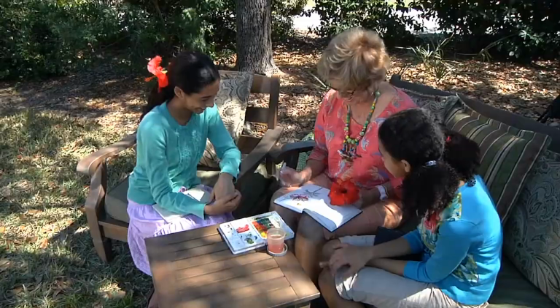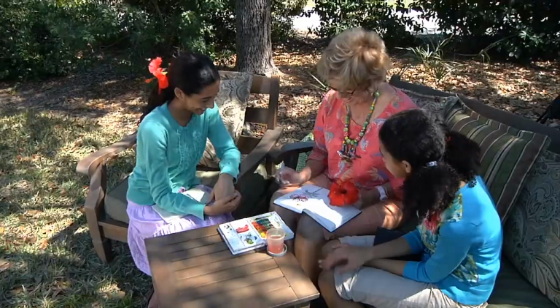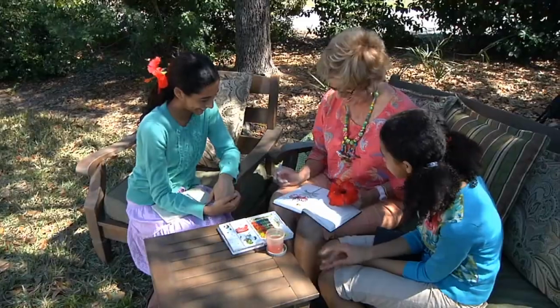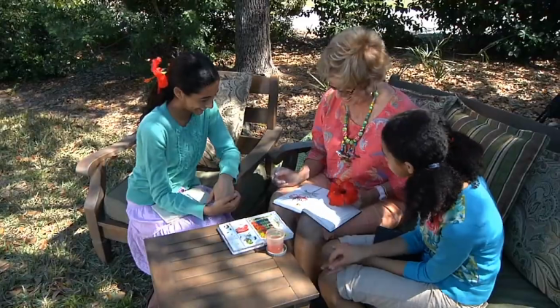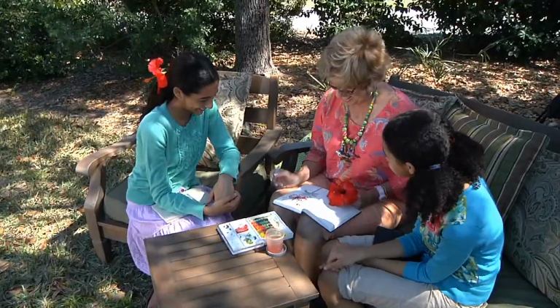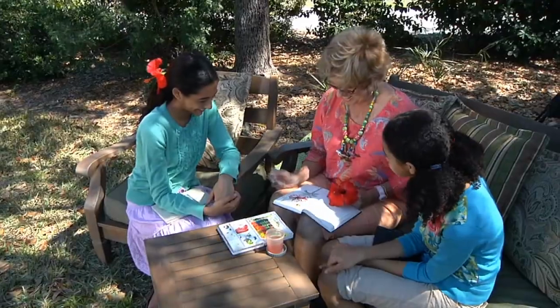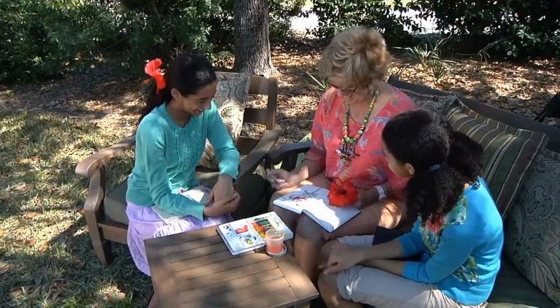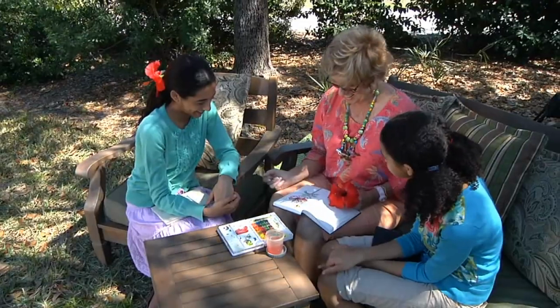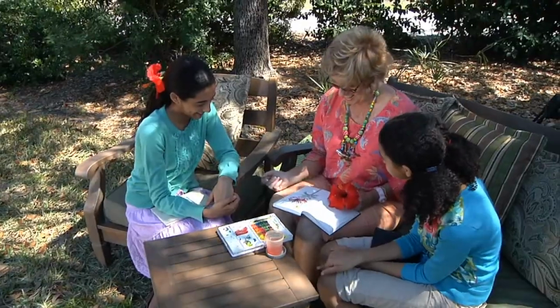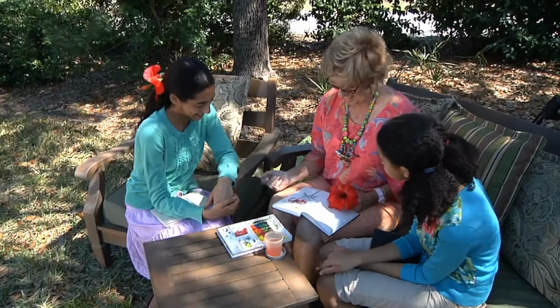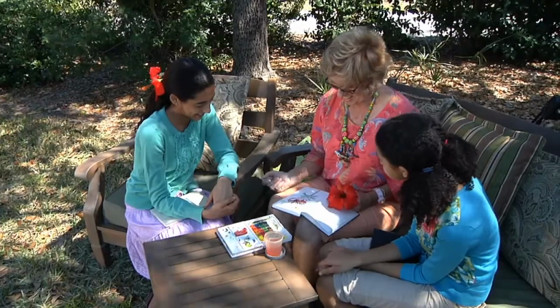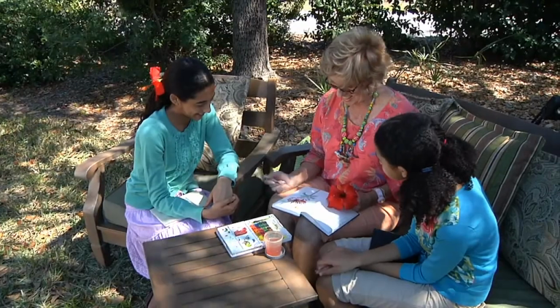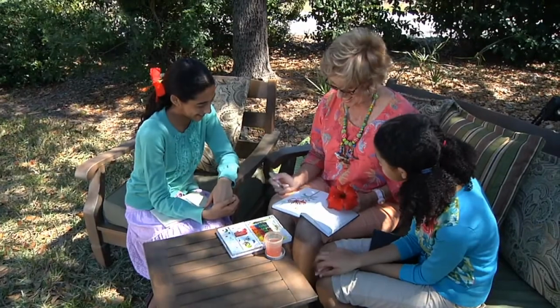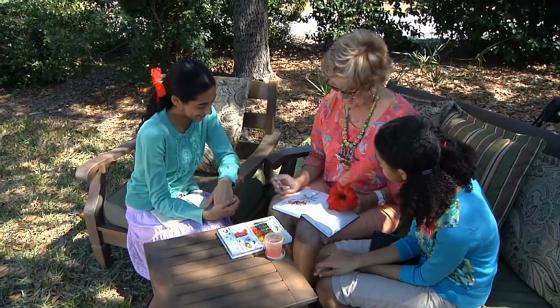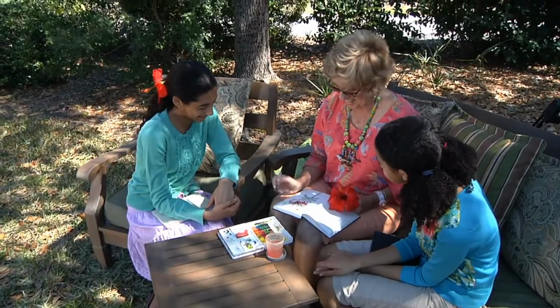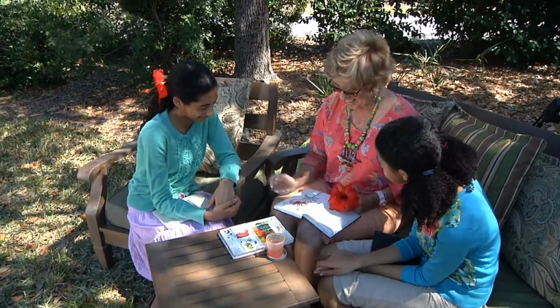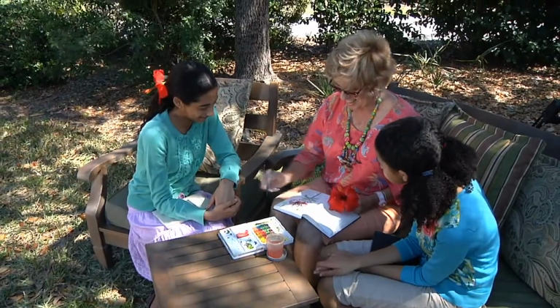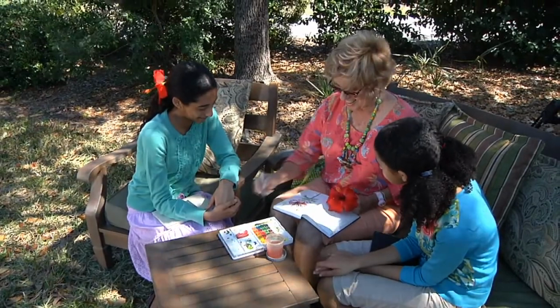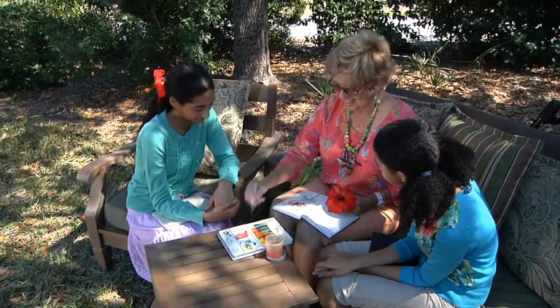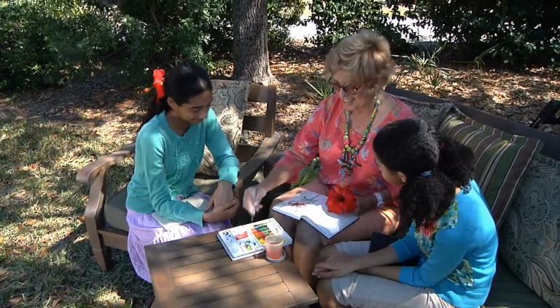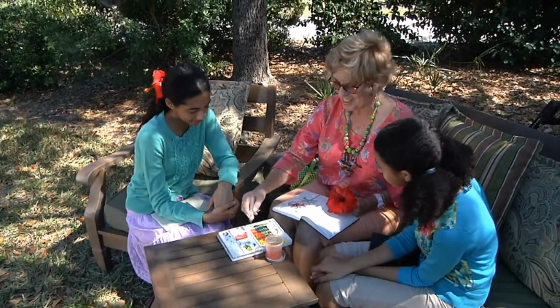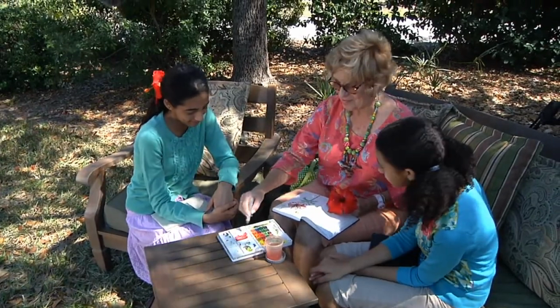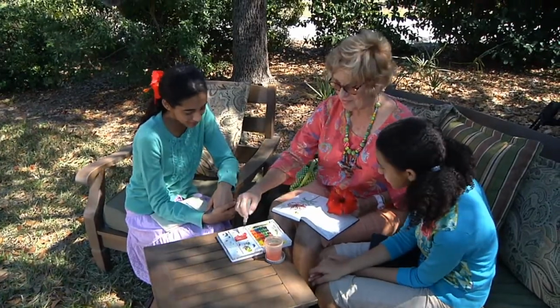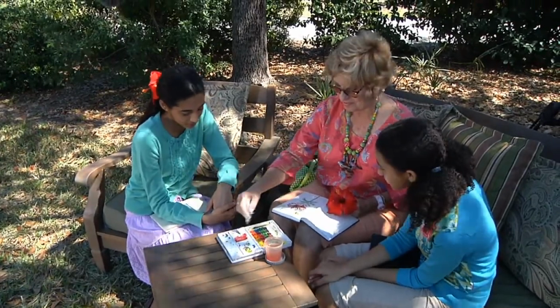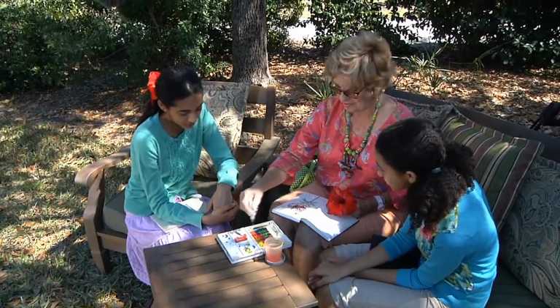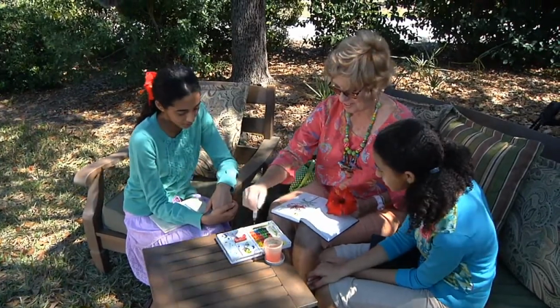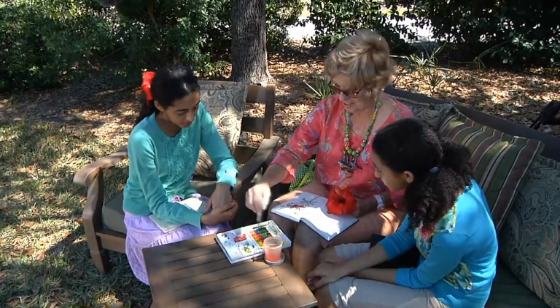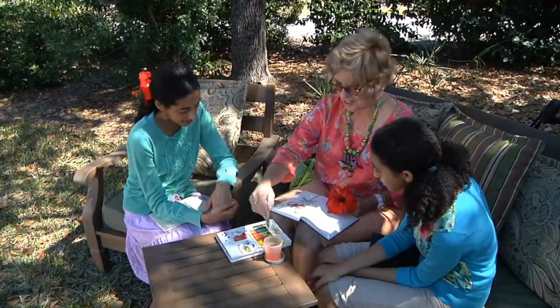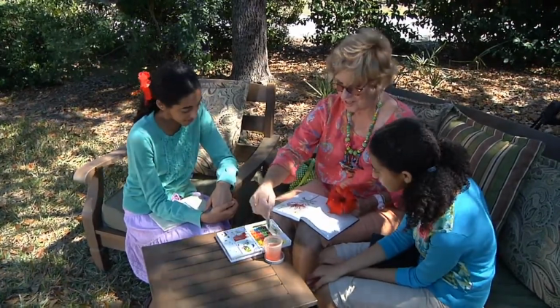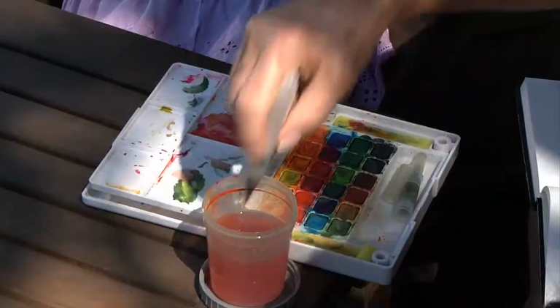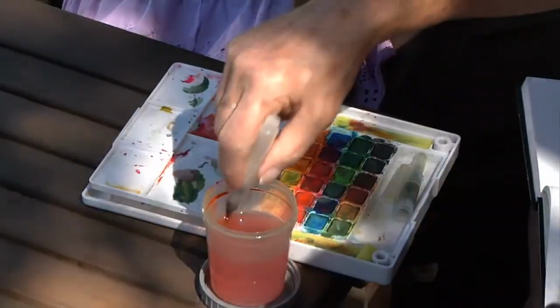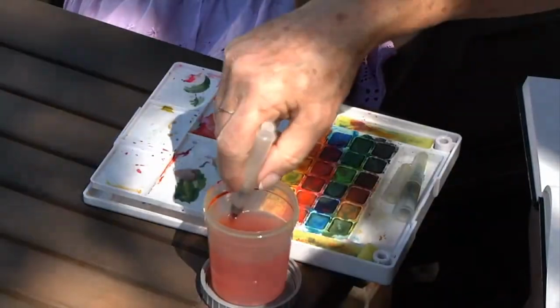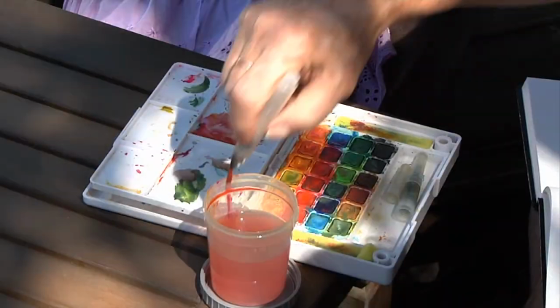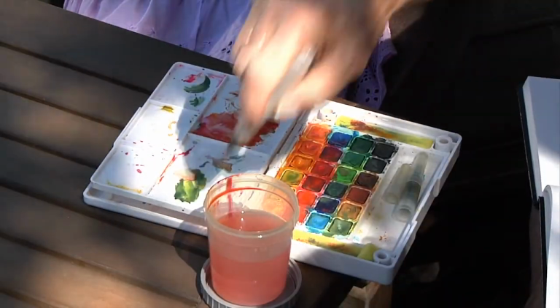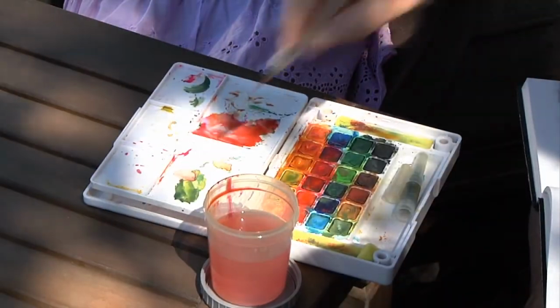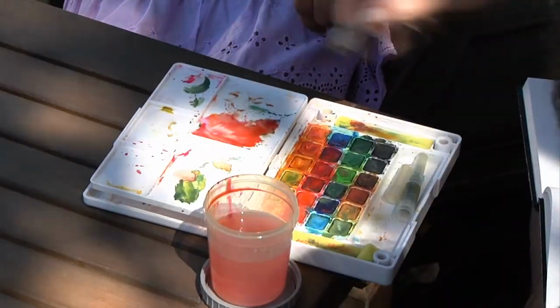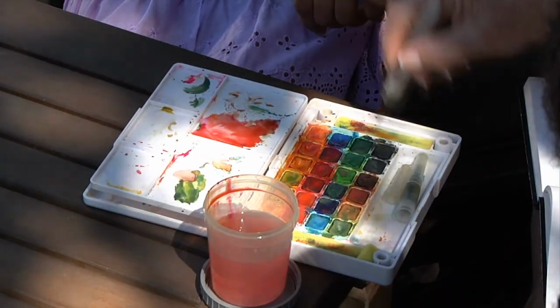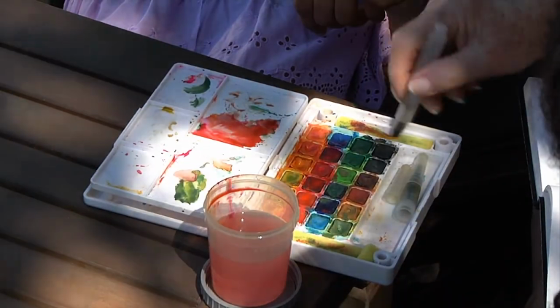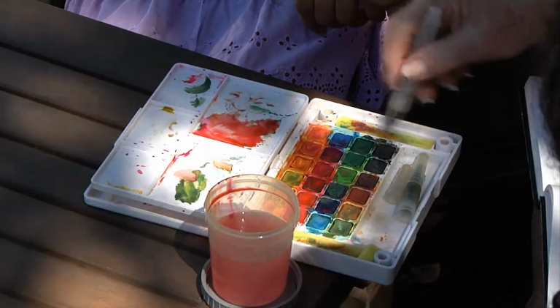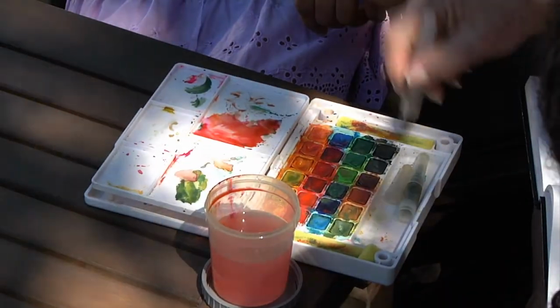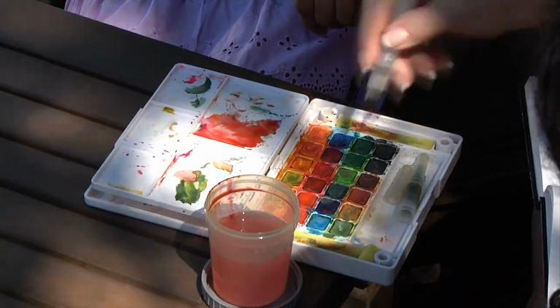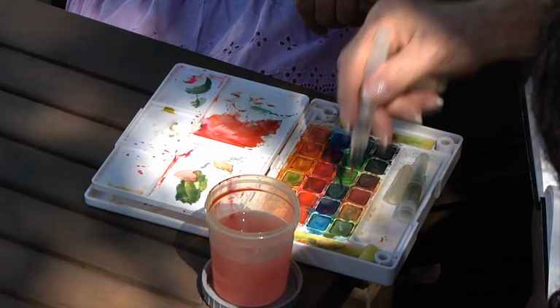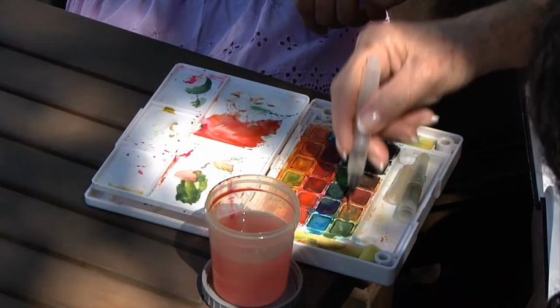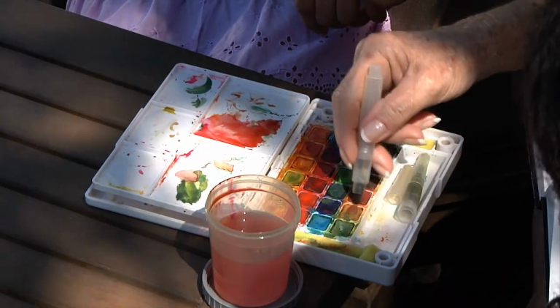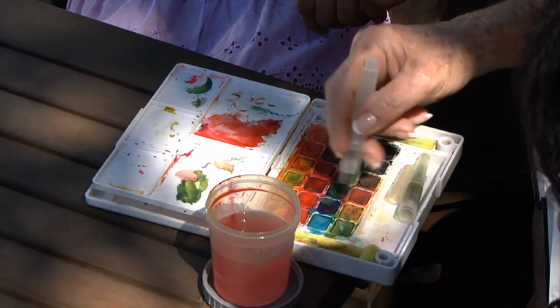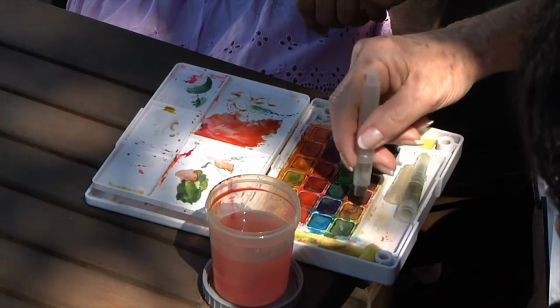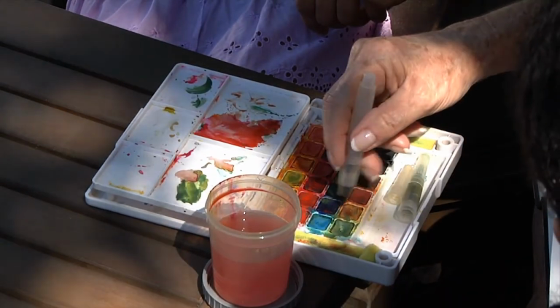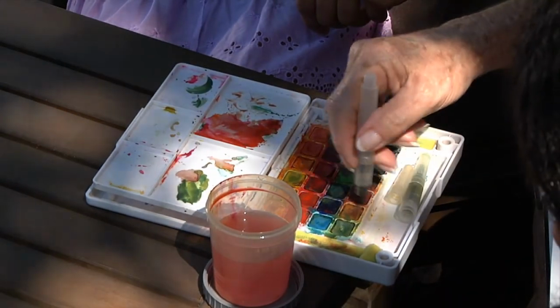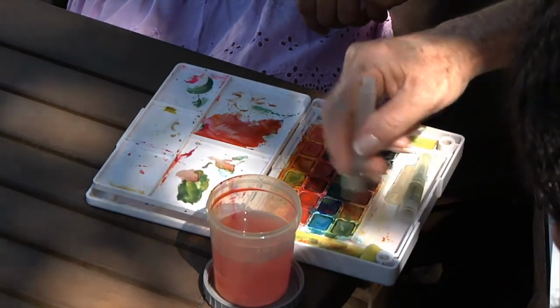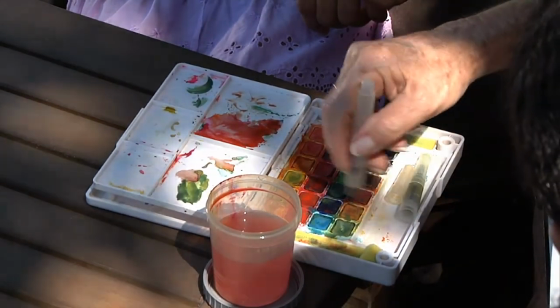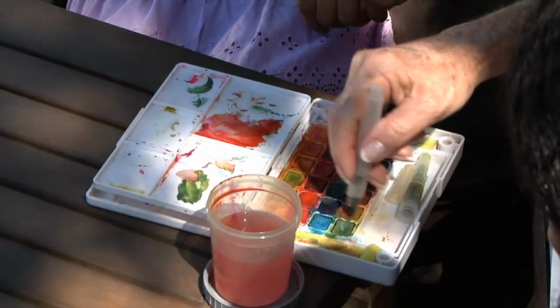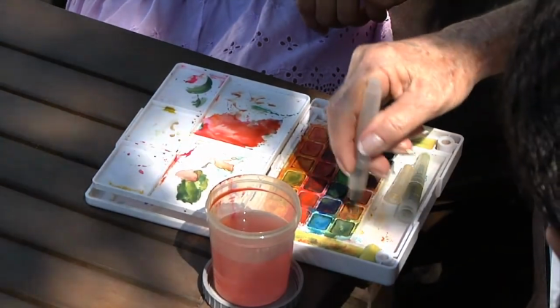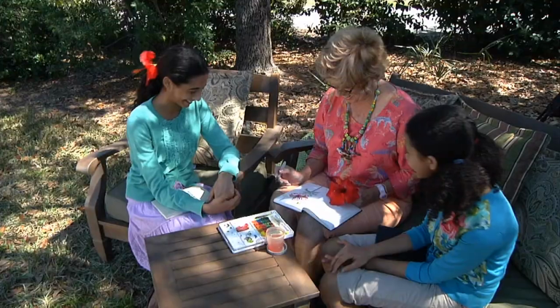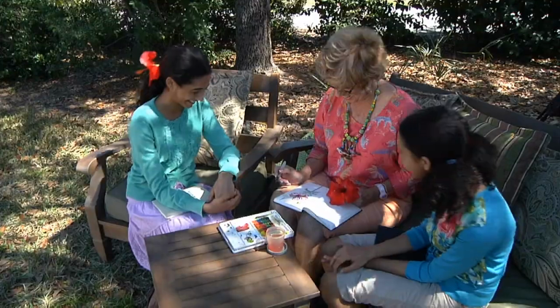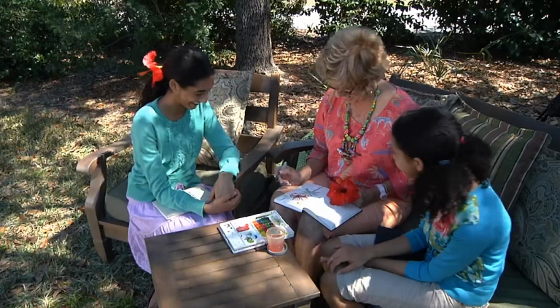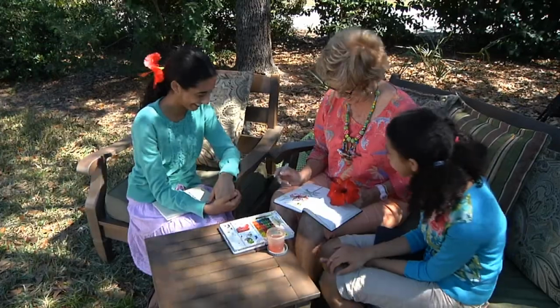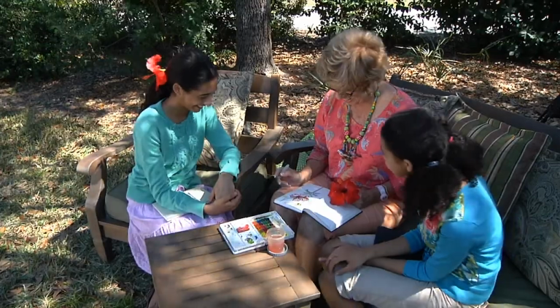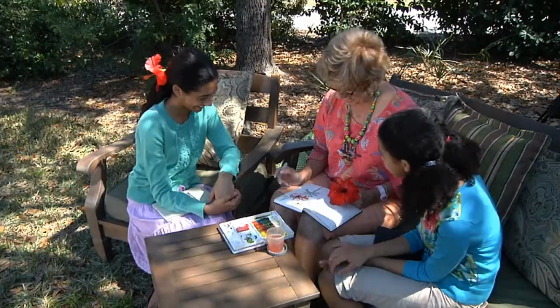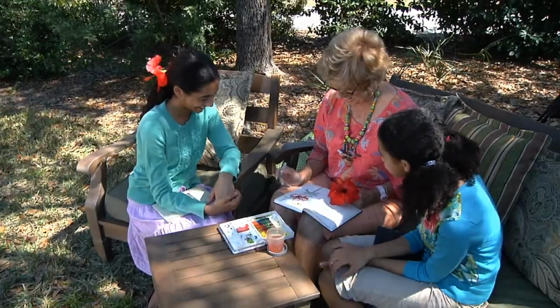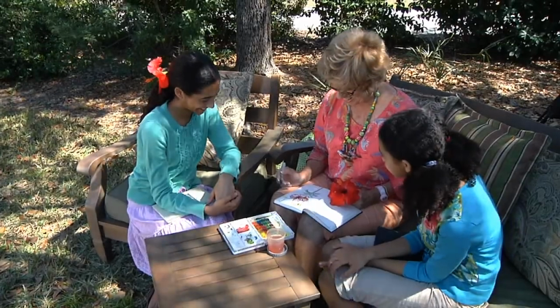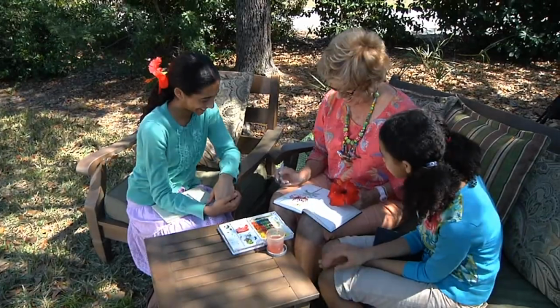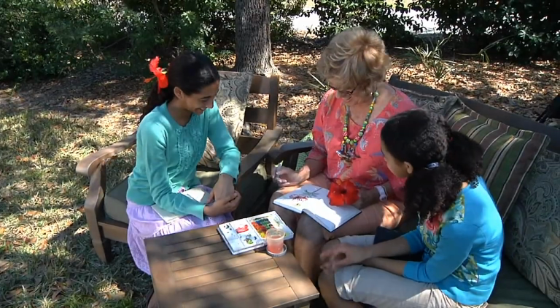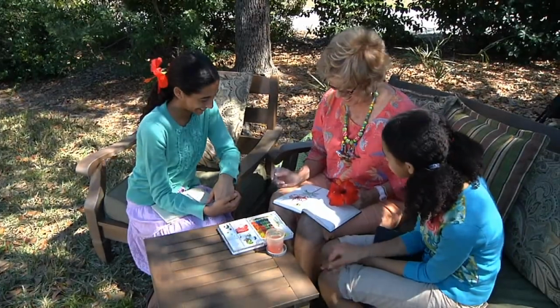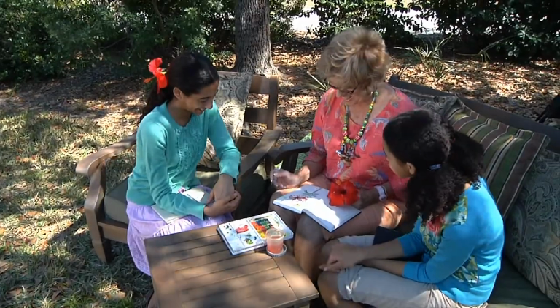Miss Gessler really inspired us. Her travel journals are amazing — they show how you can capture your memories of a place with simple drawings.